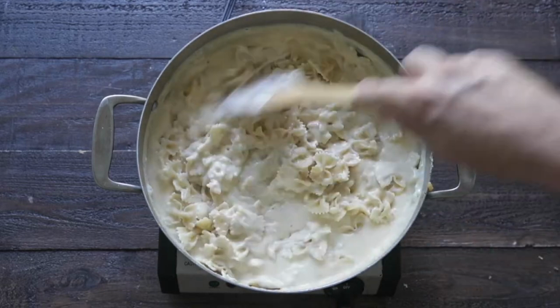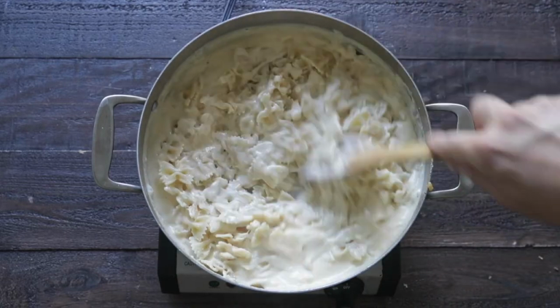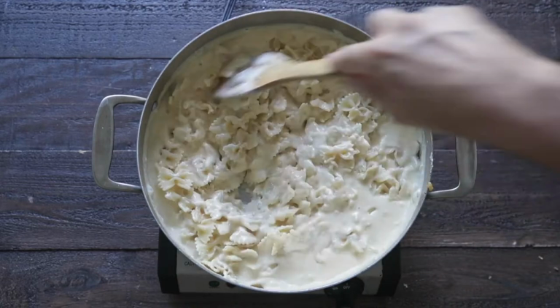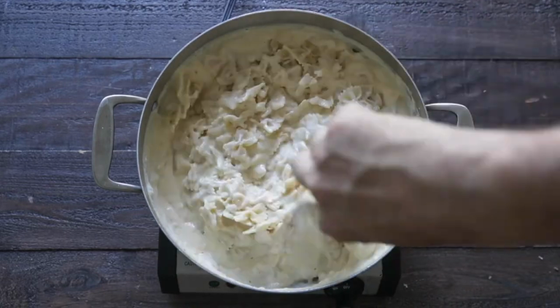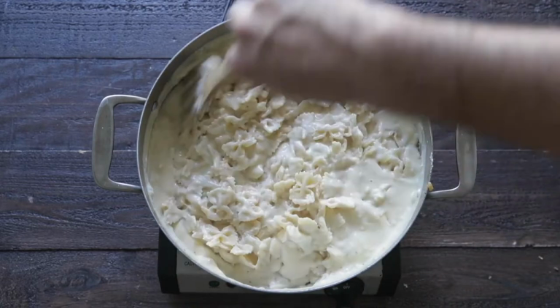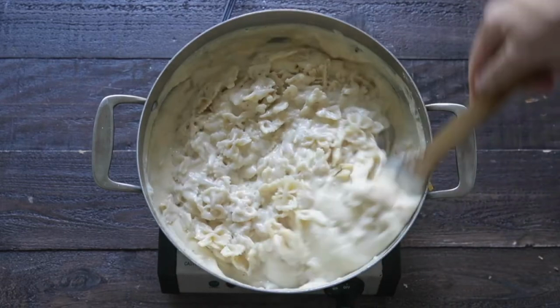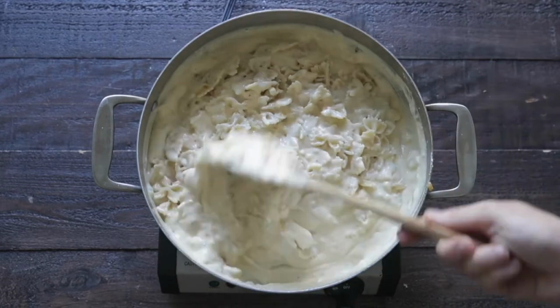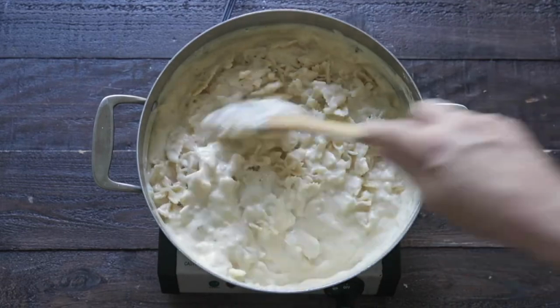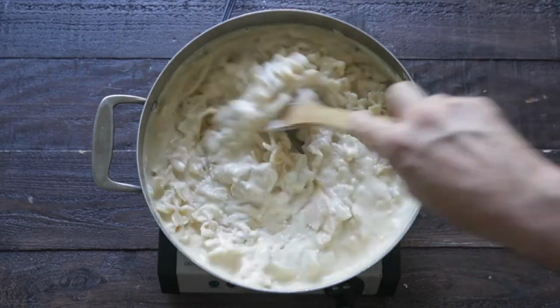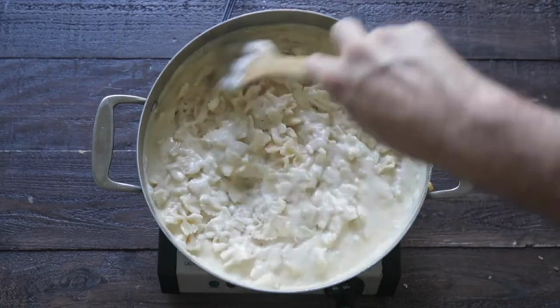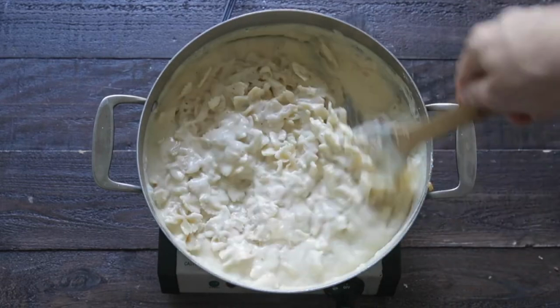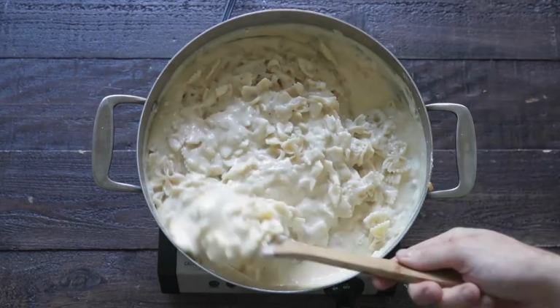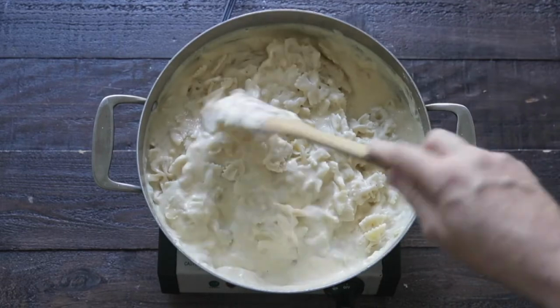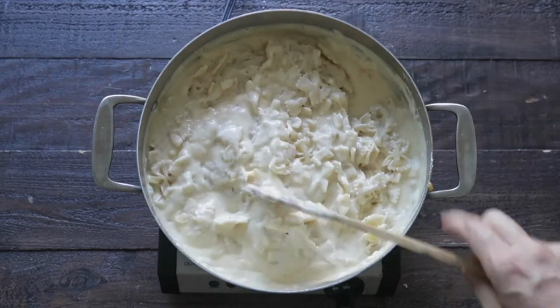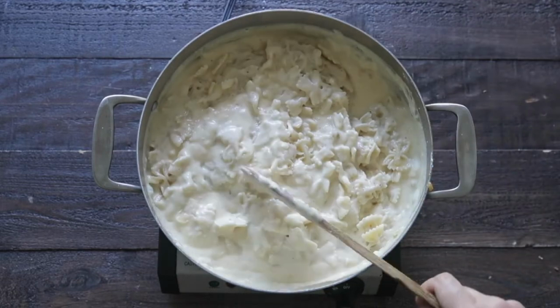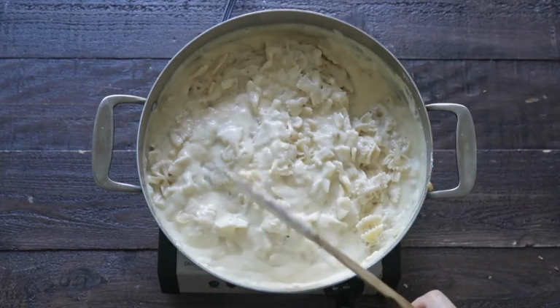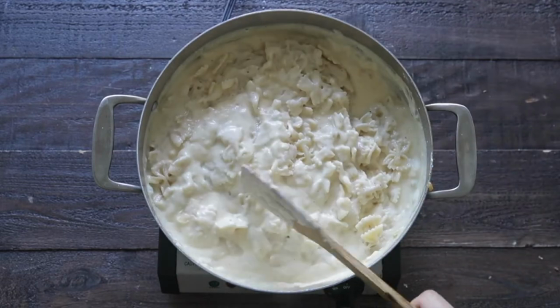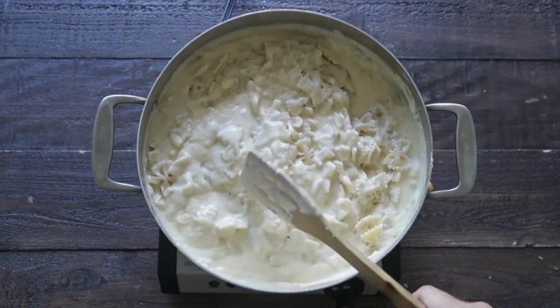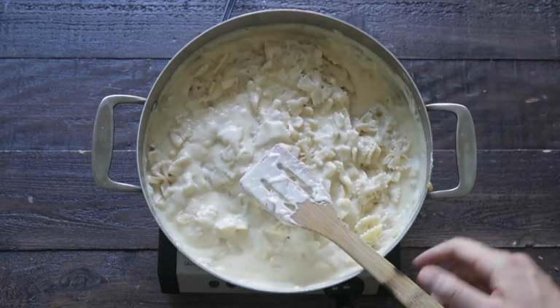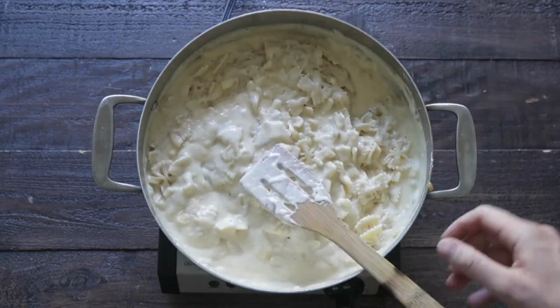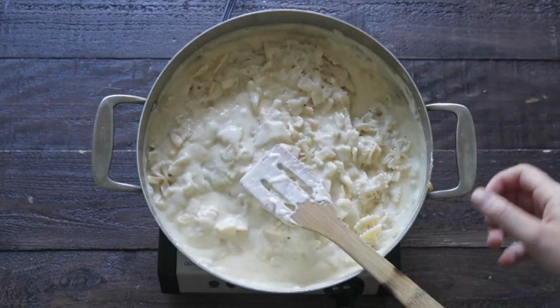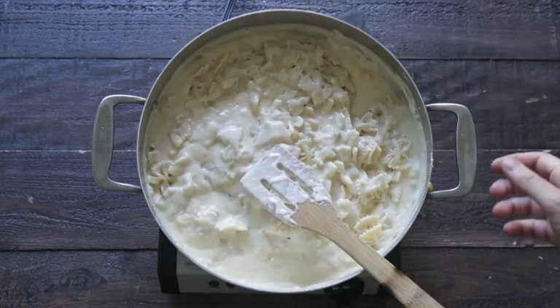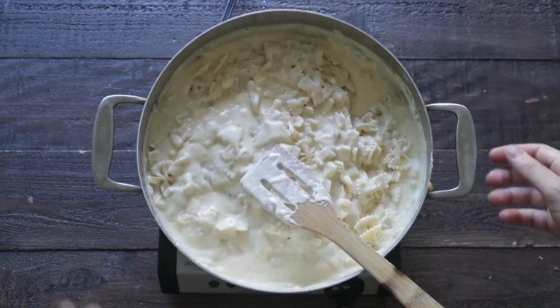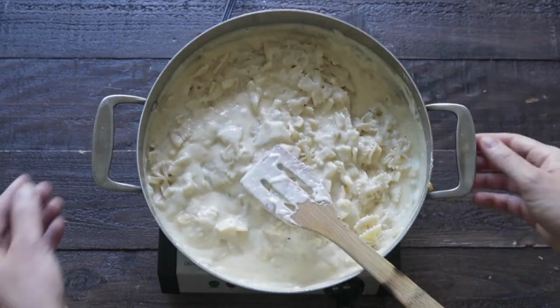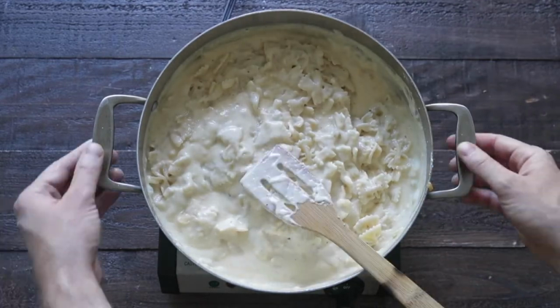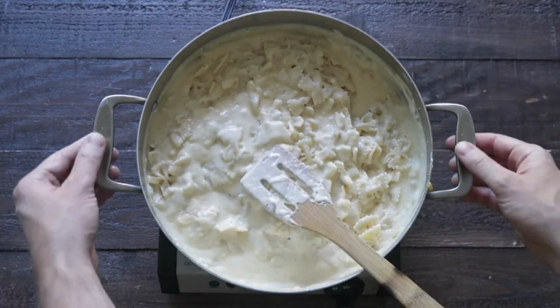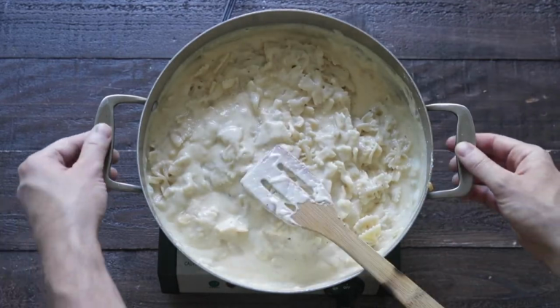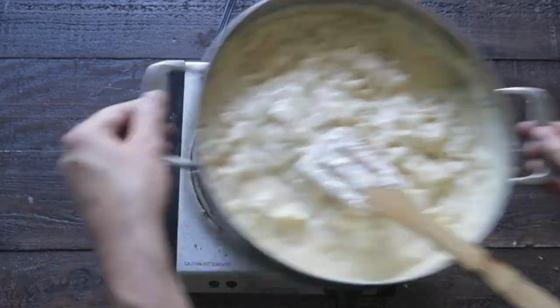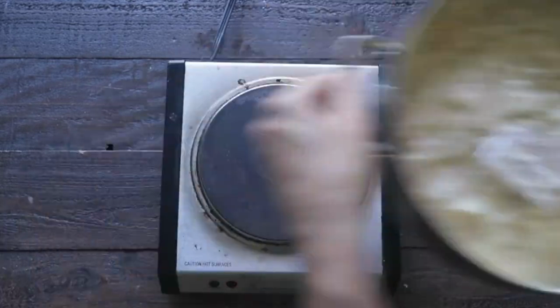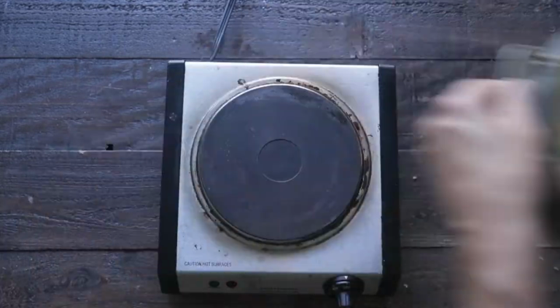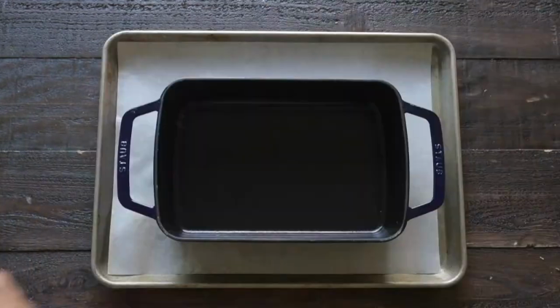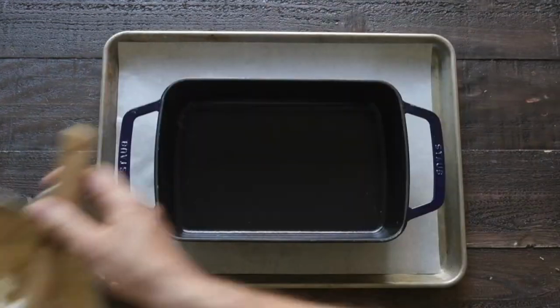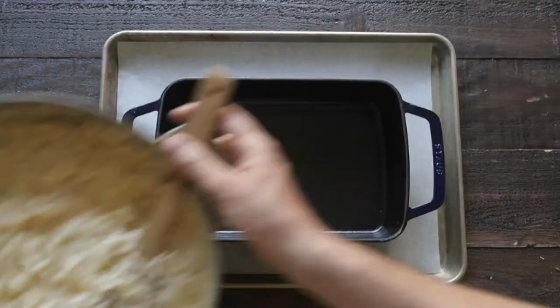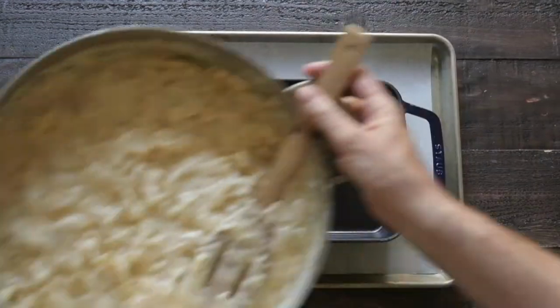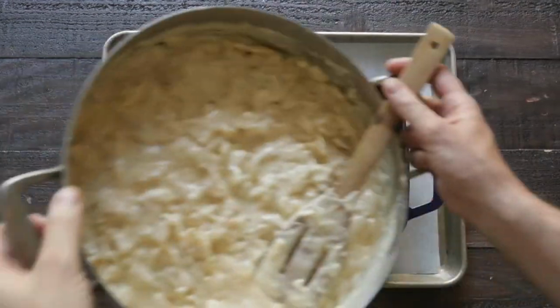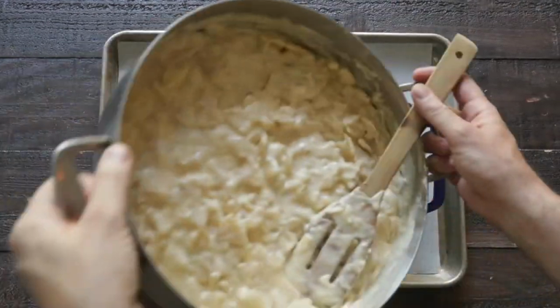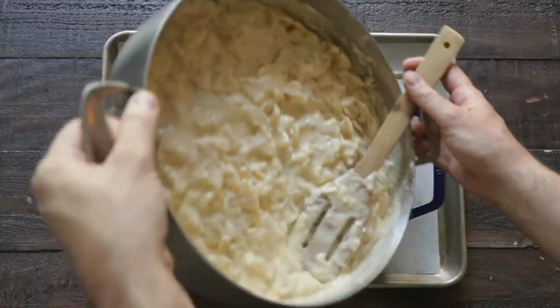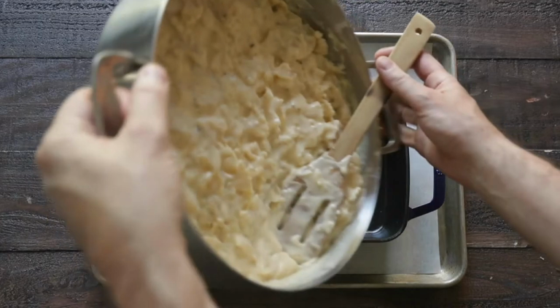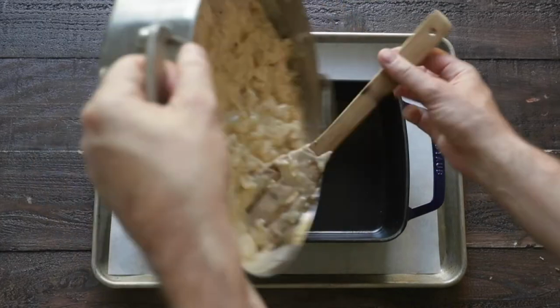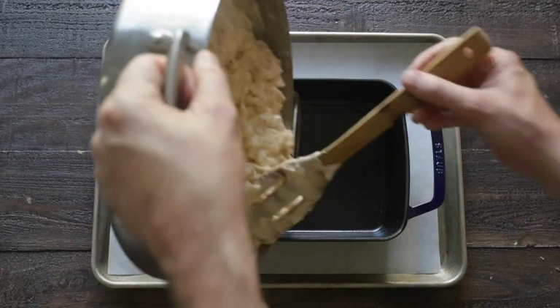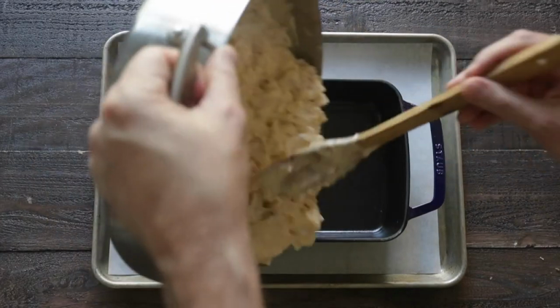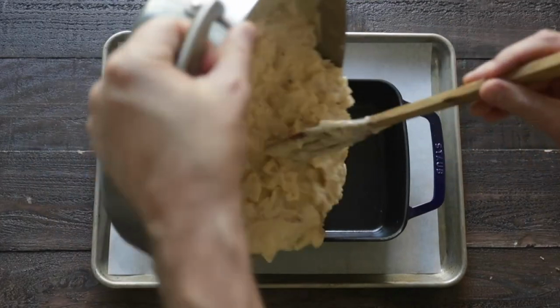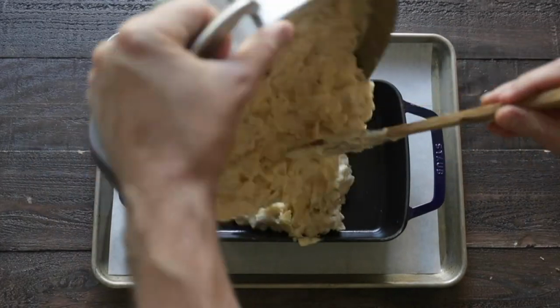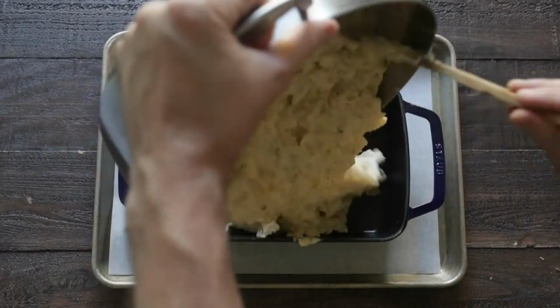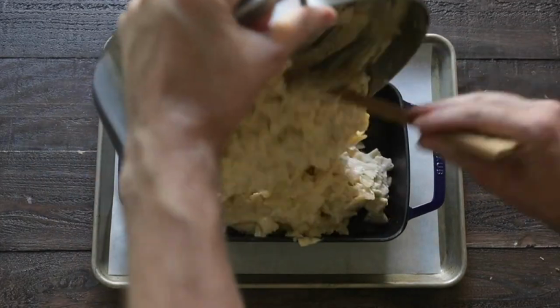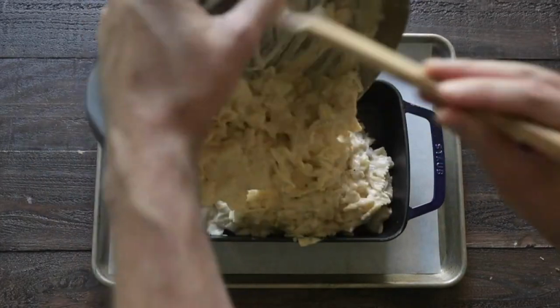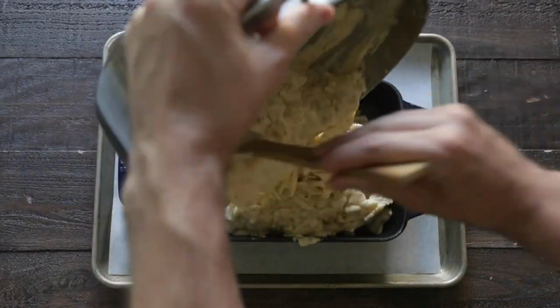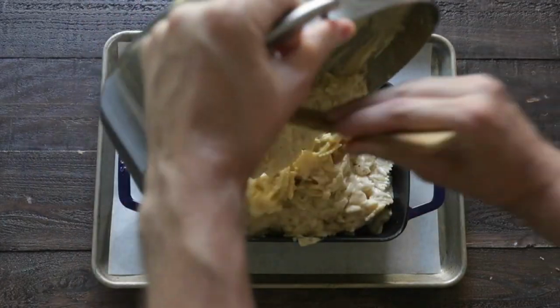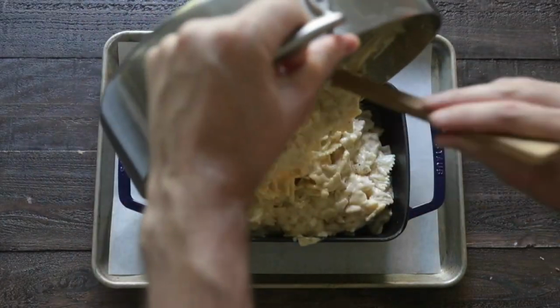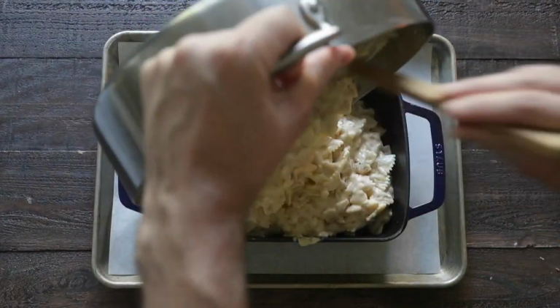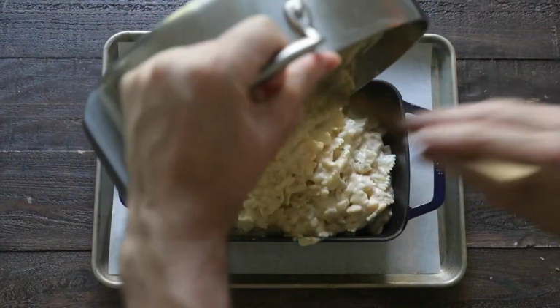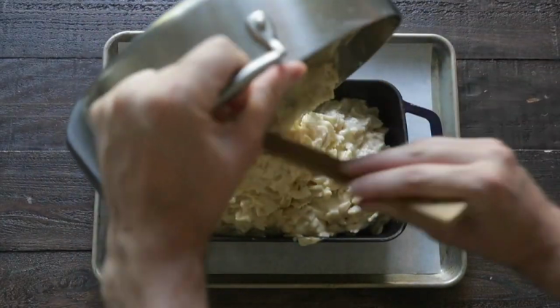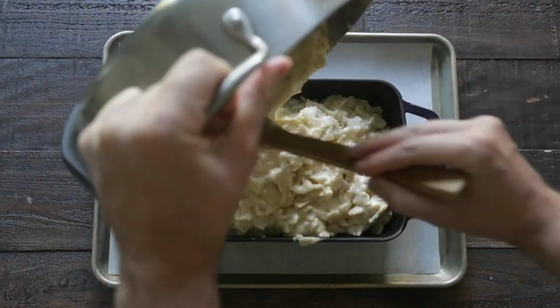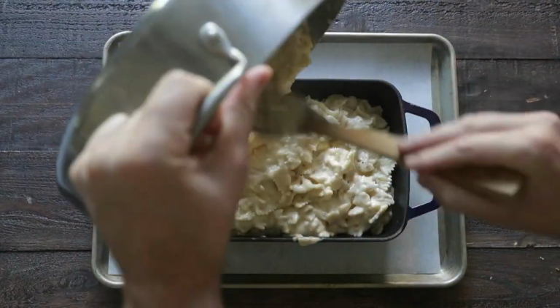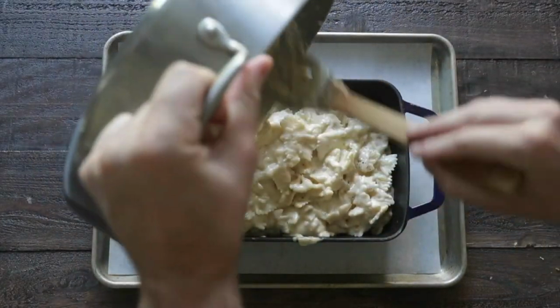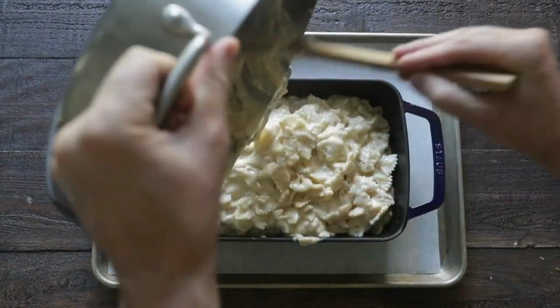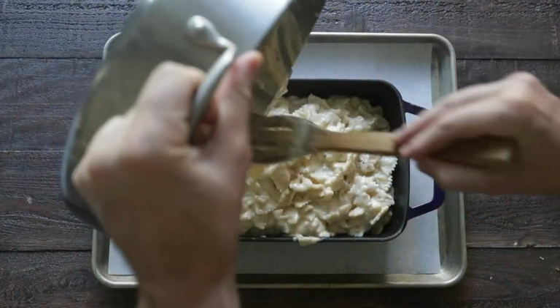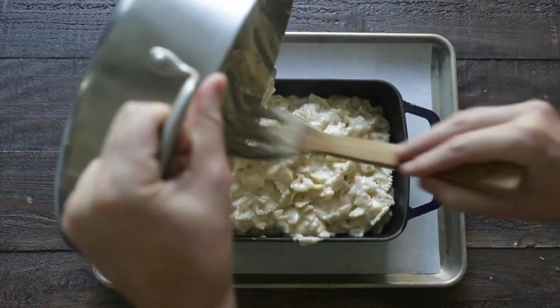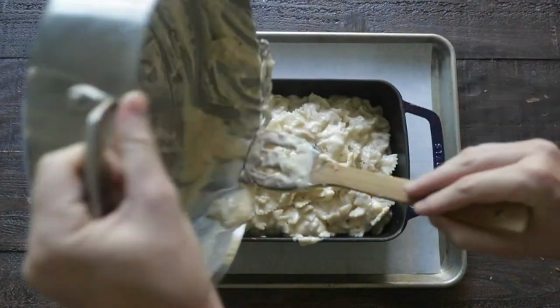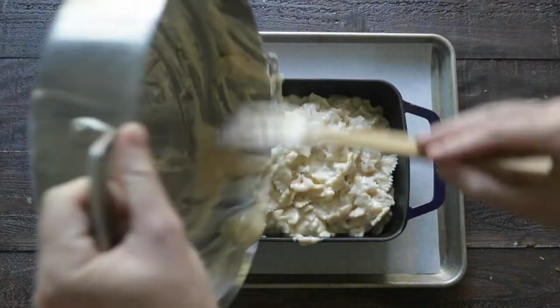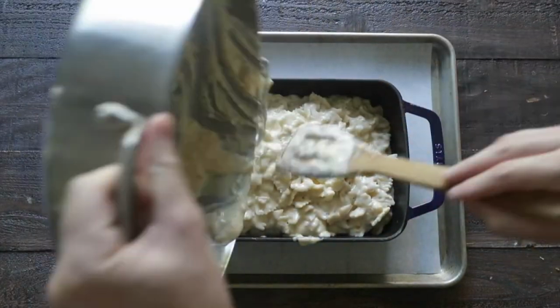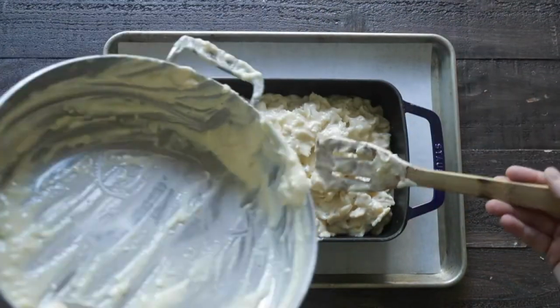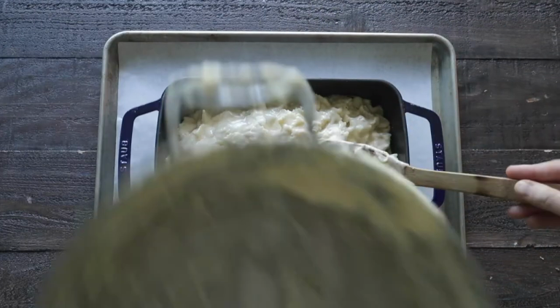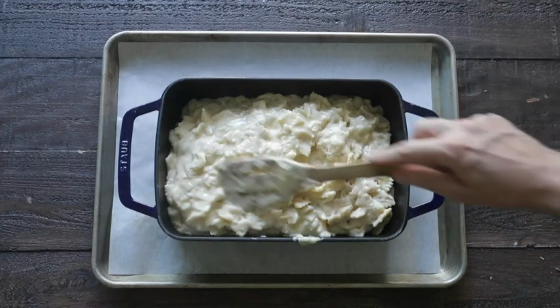At this point, we are gonna transfer this goodness right over to a casserole pan. Get it all in there and flatten it out a little bit.